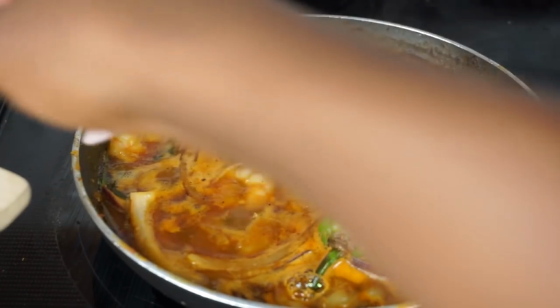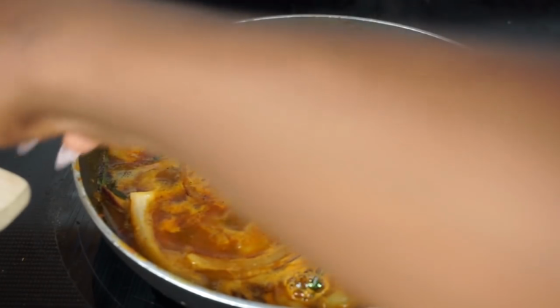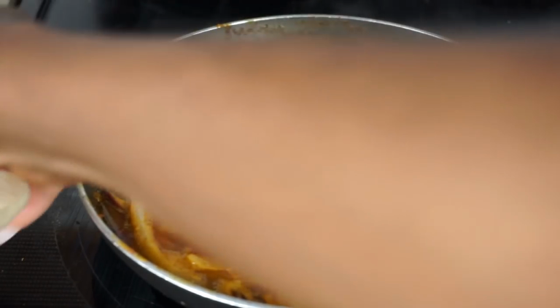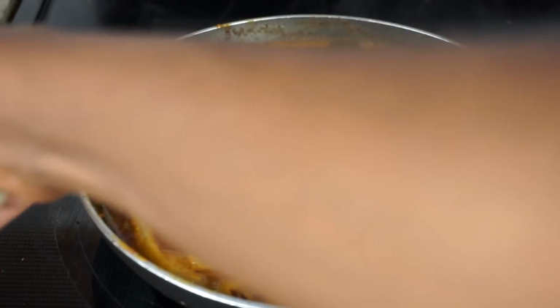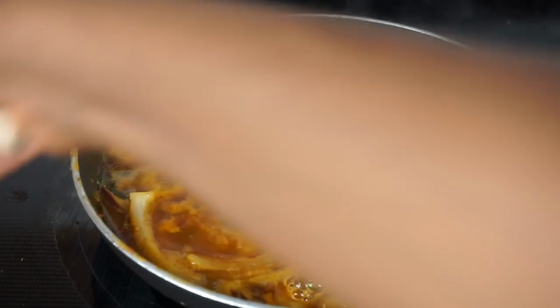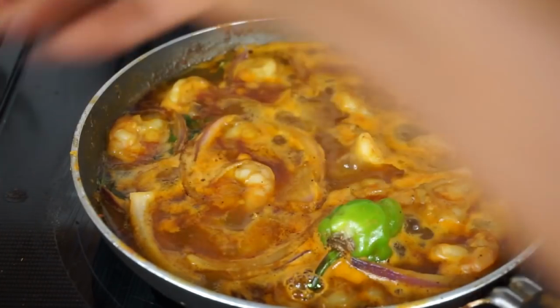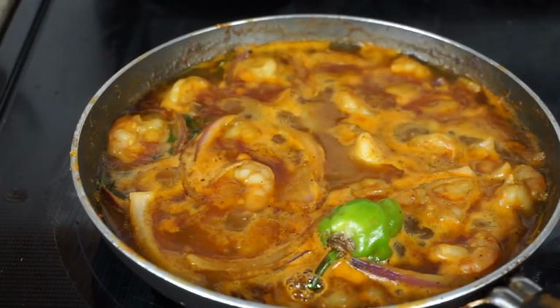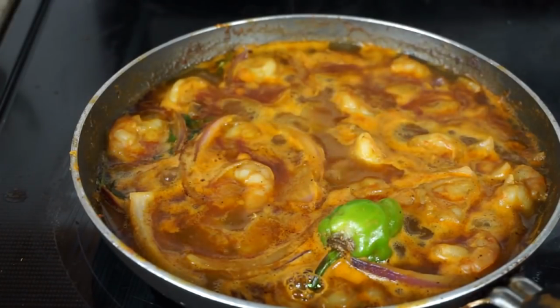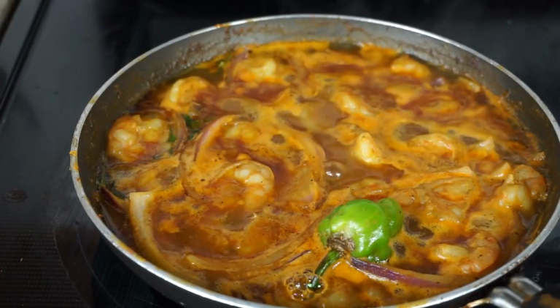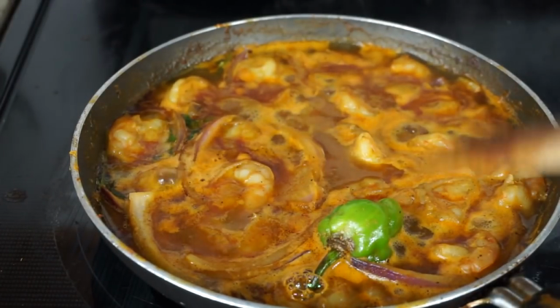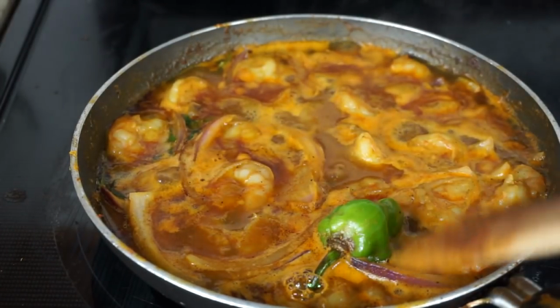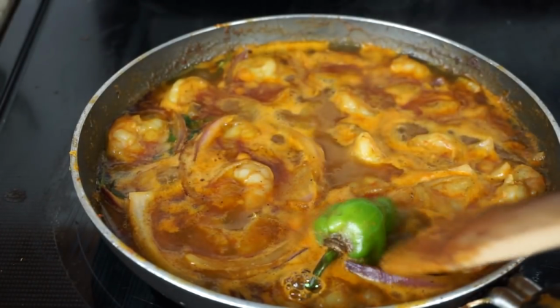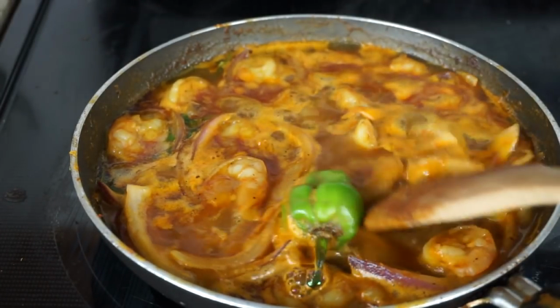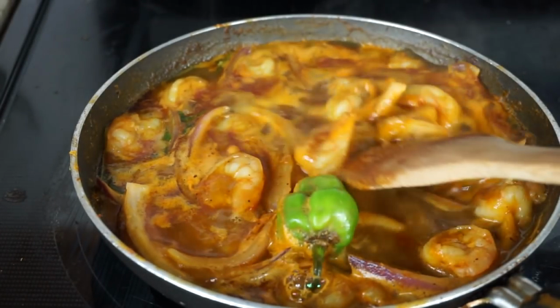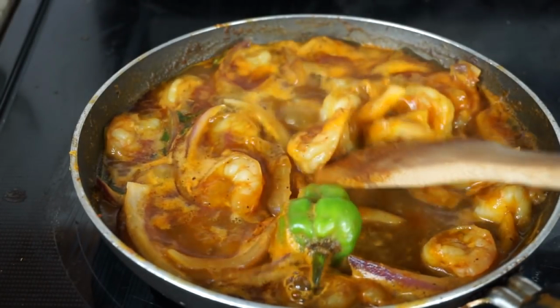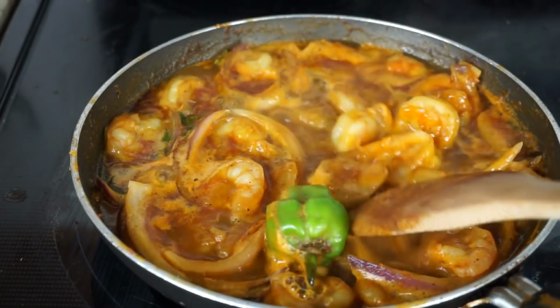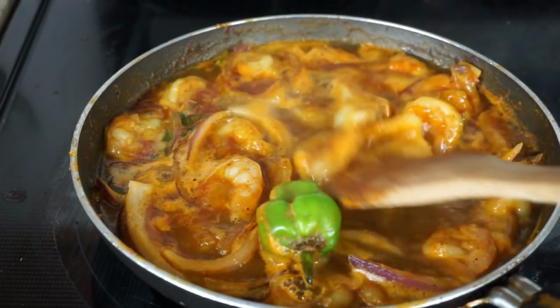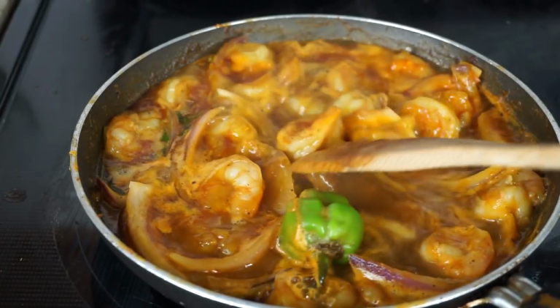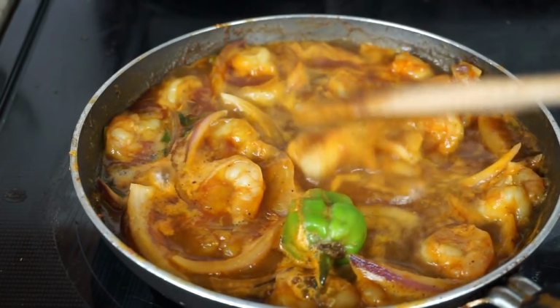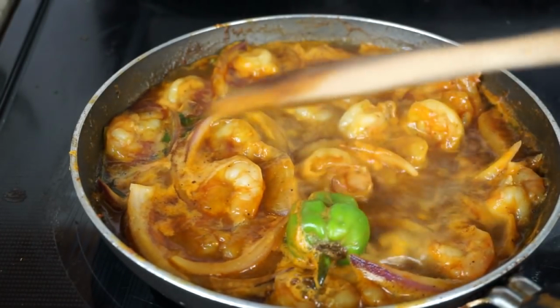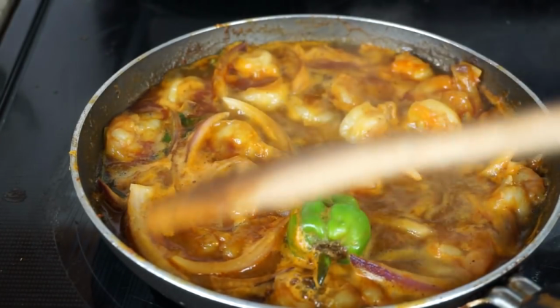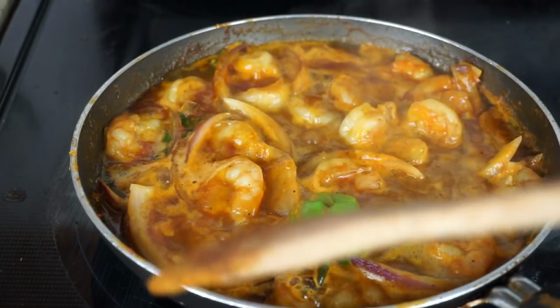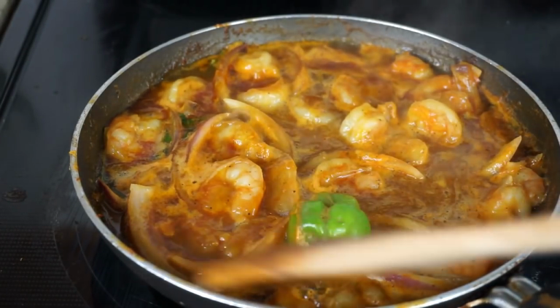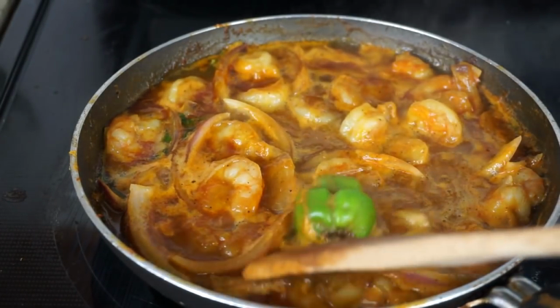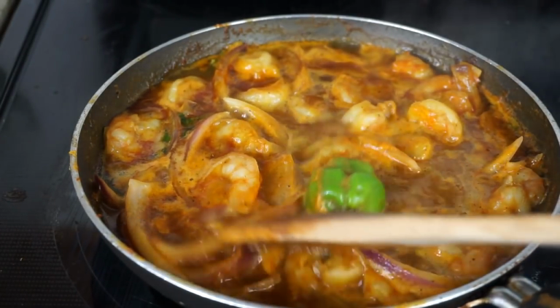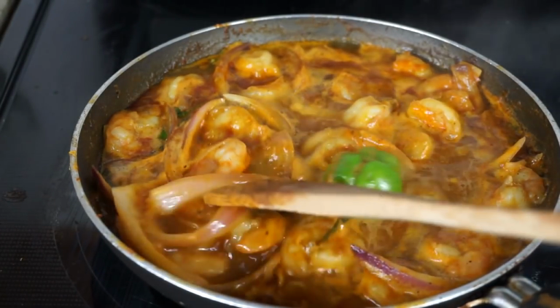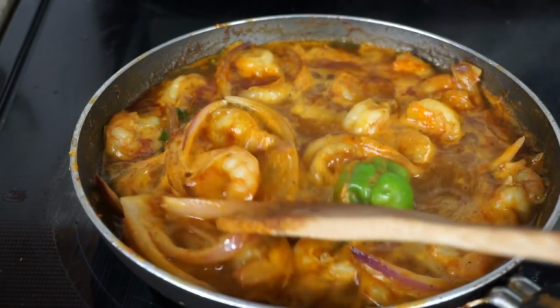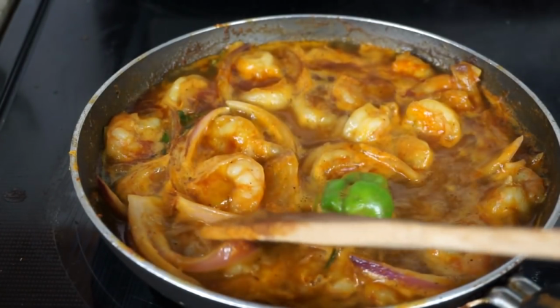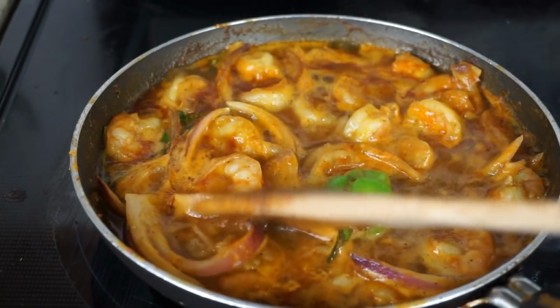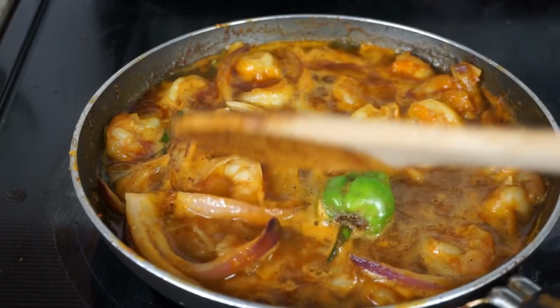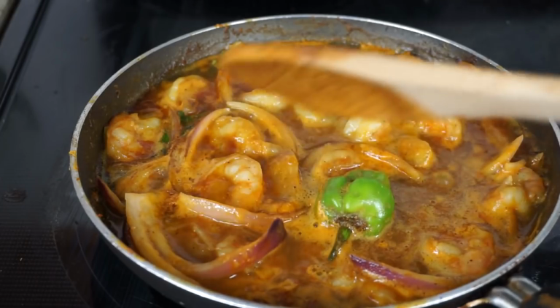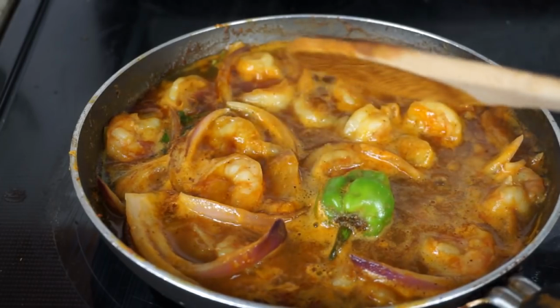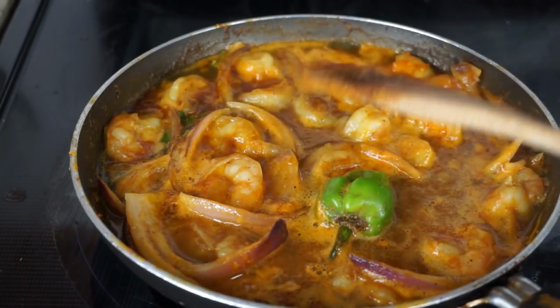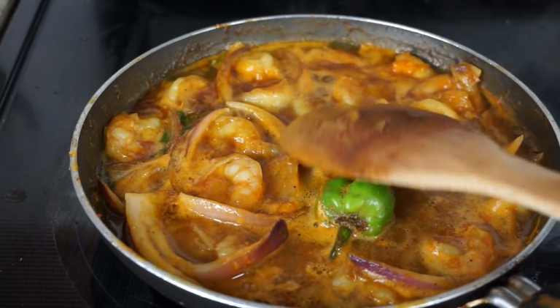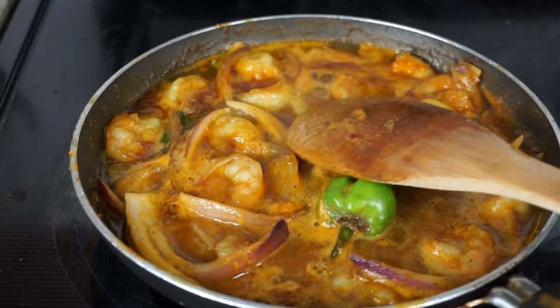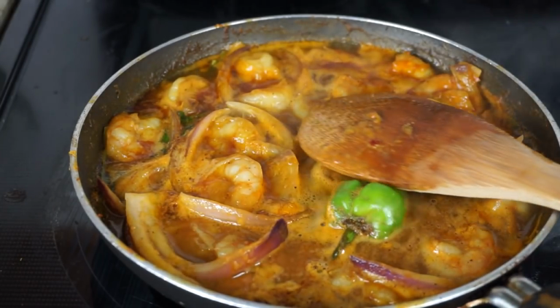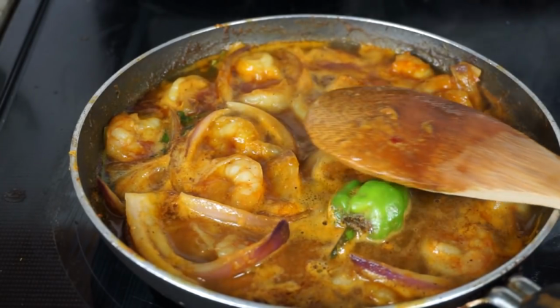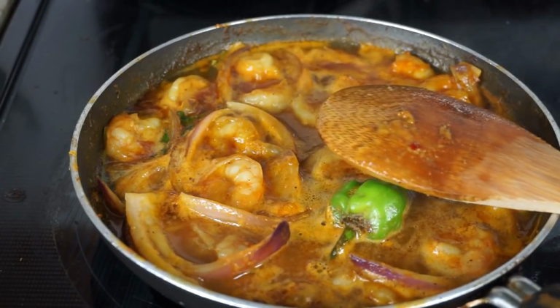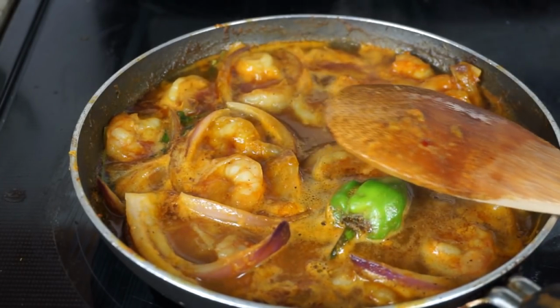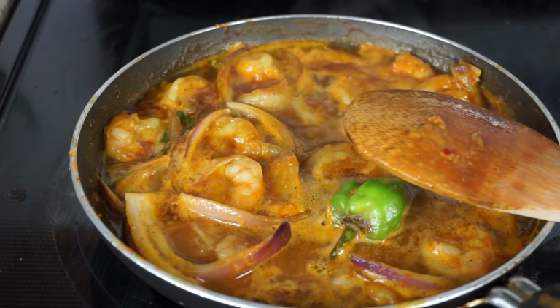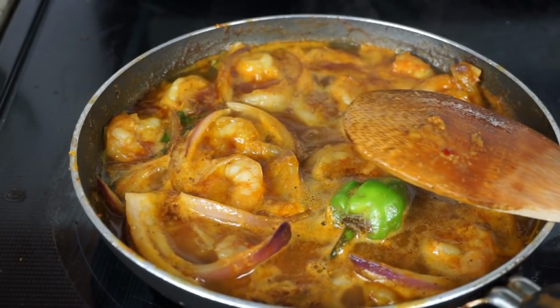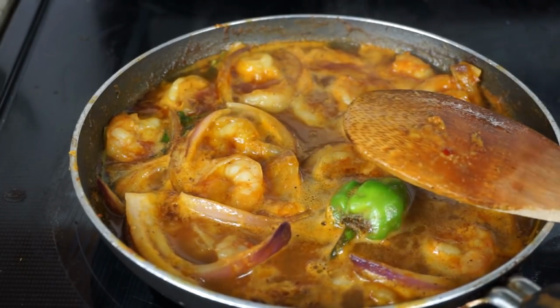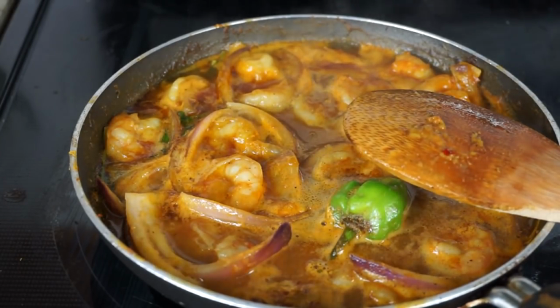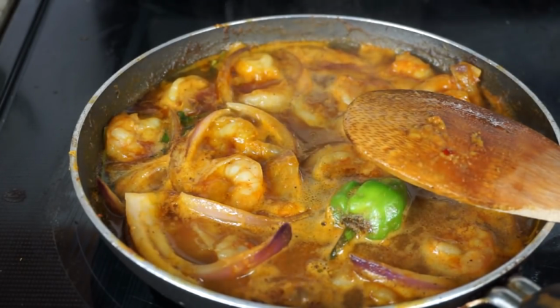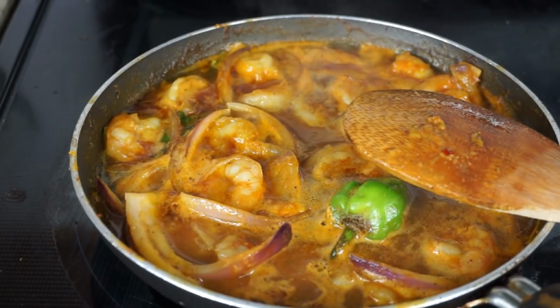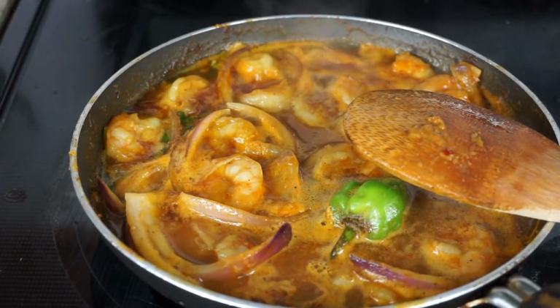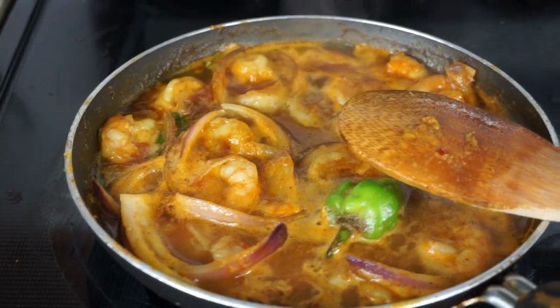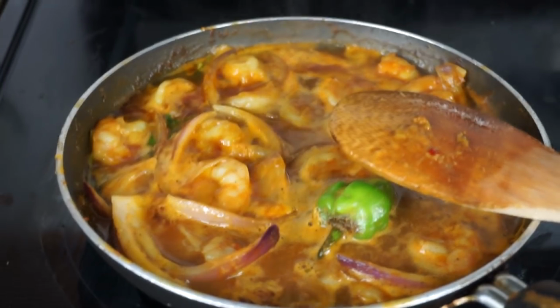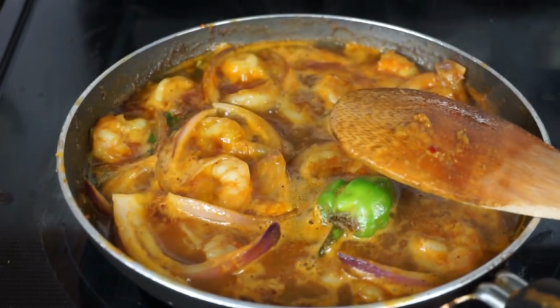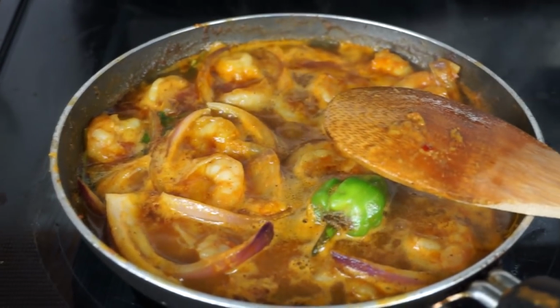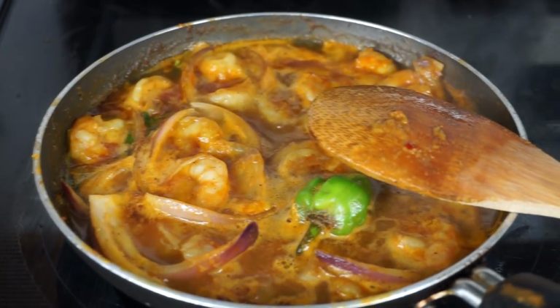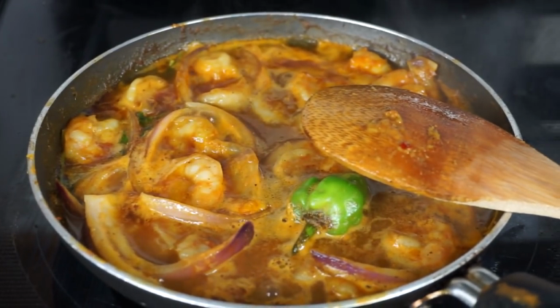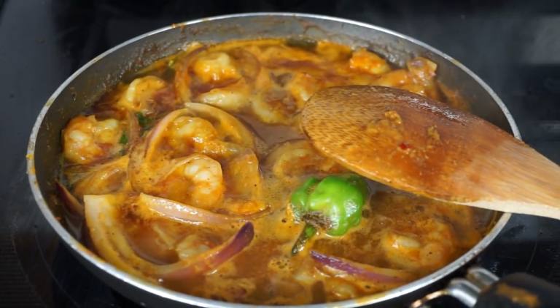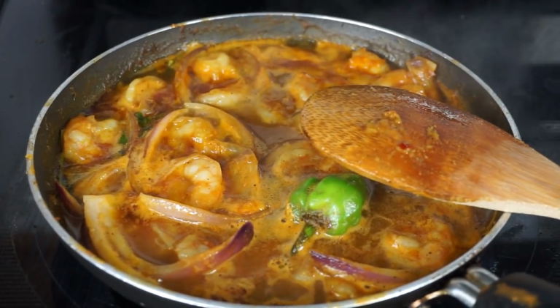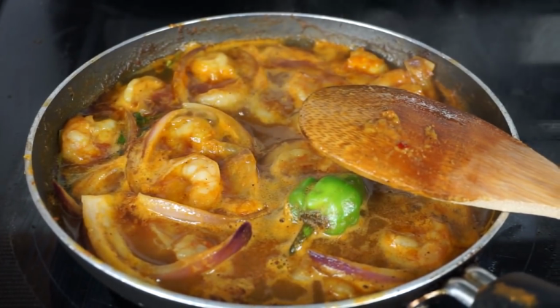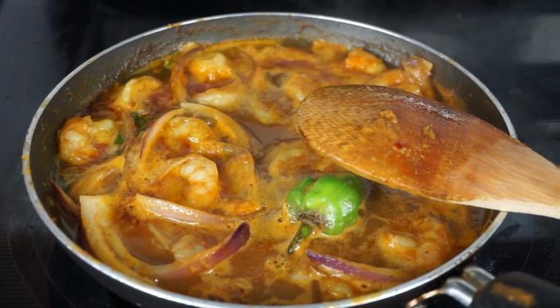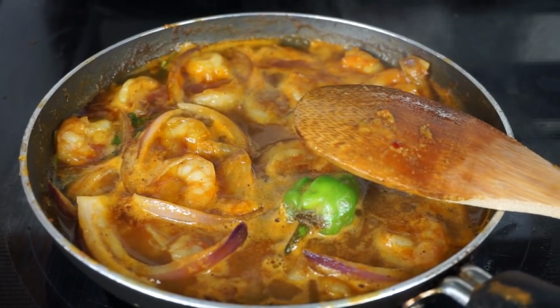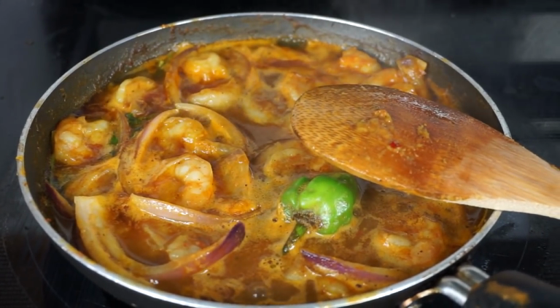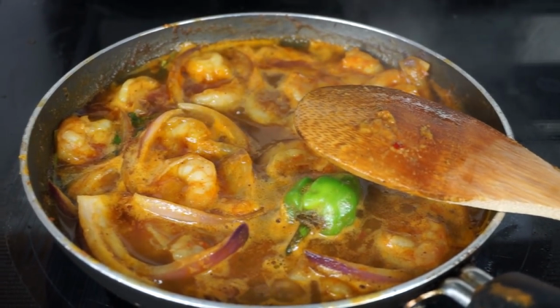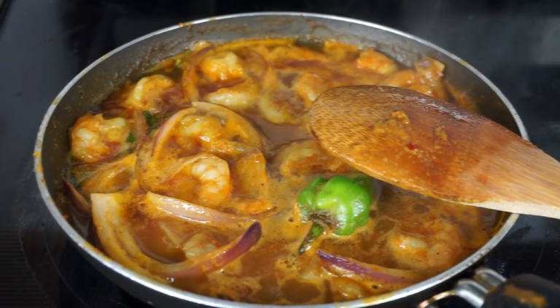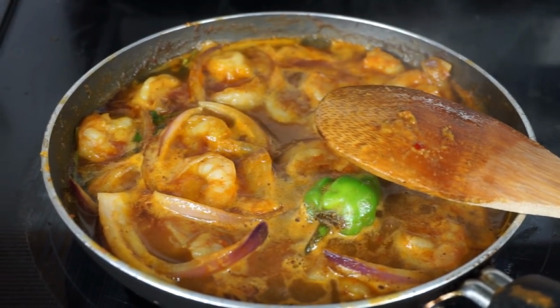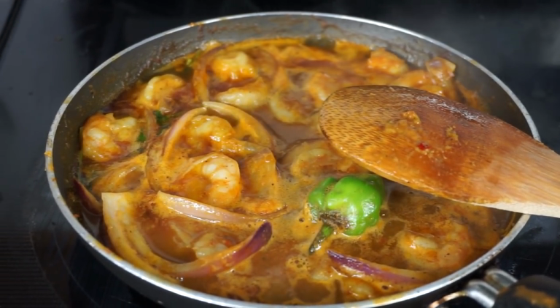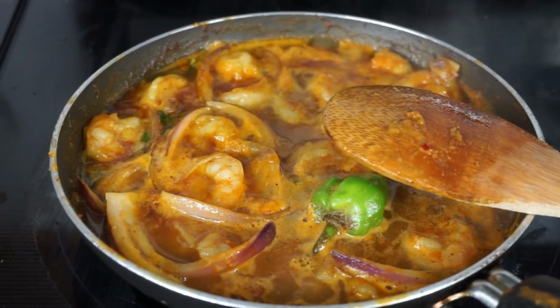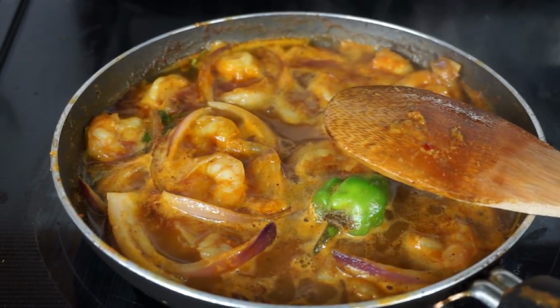And now this is my sauce a few minutes later. Looks nice.